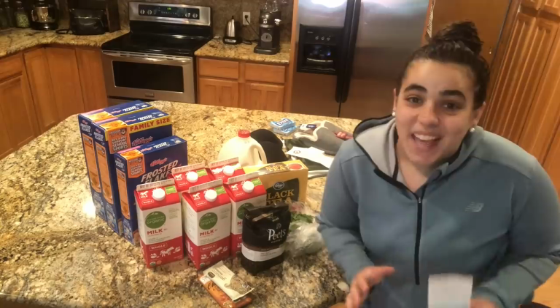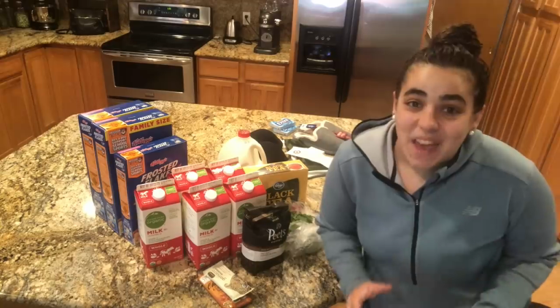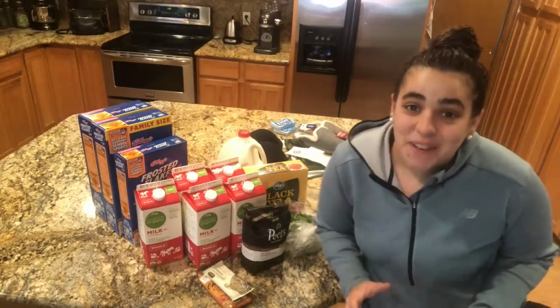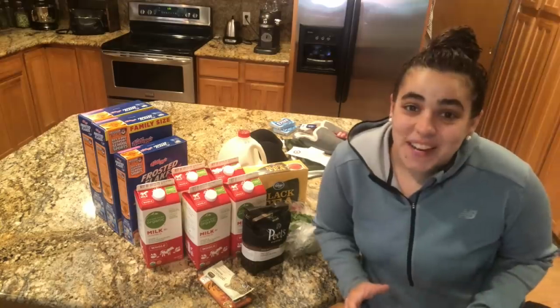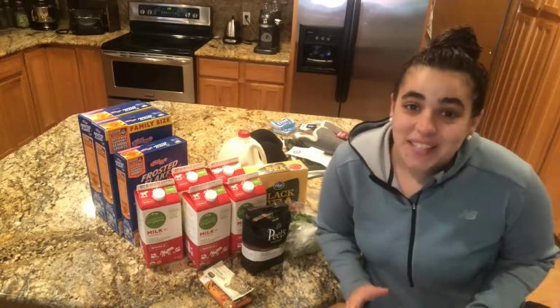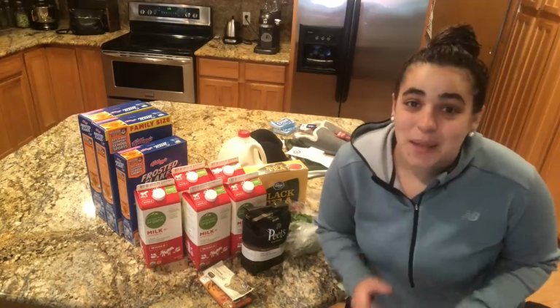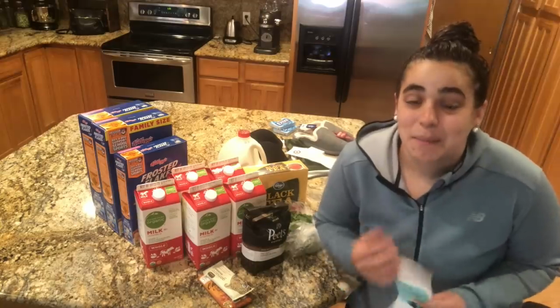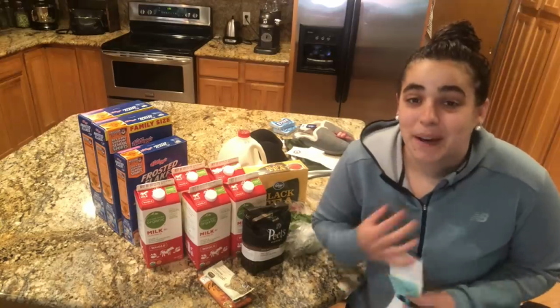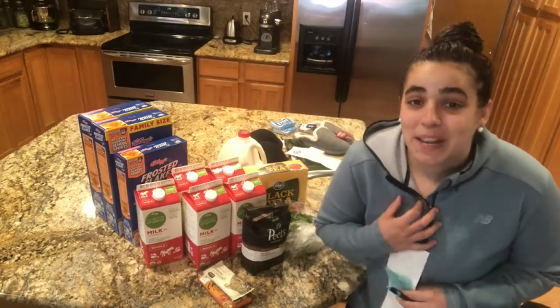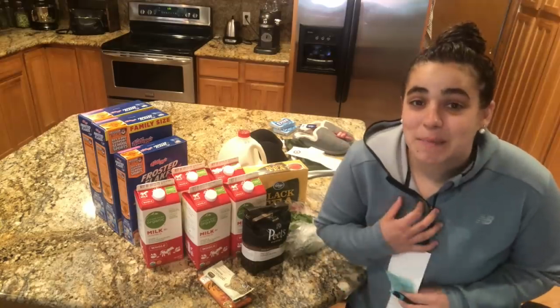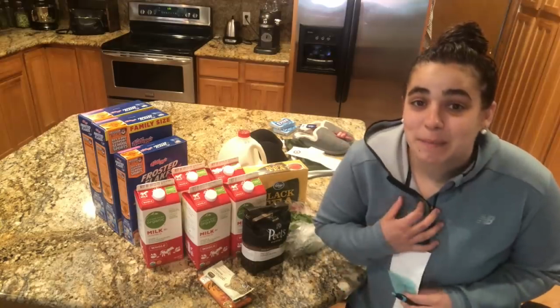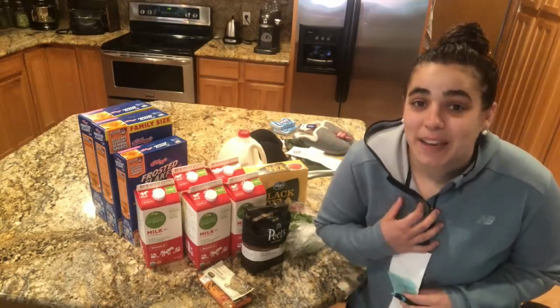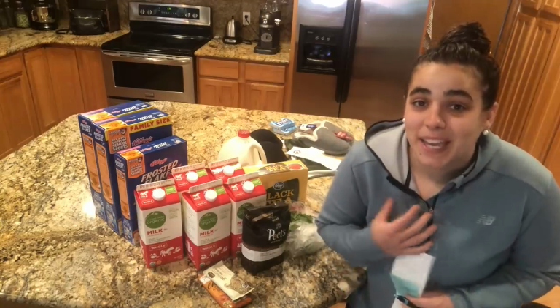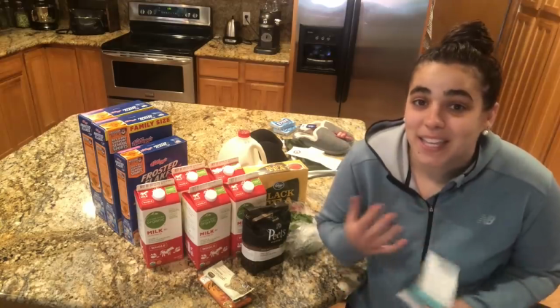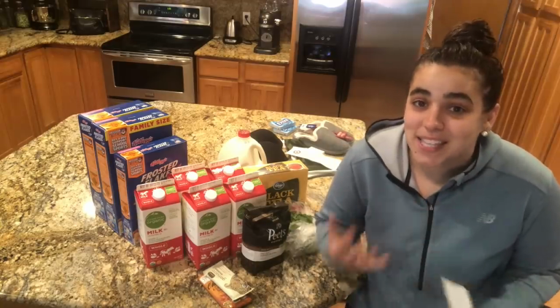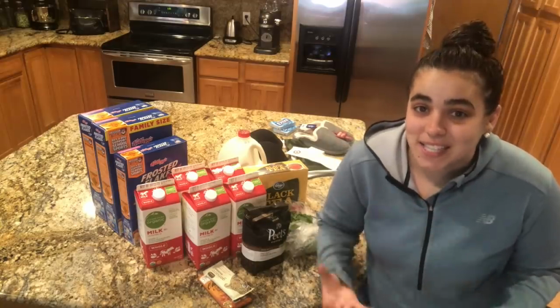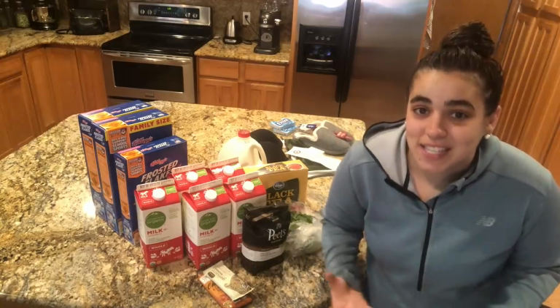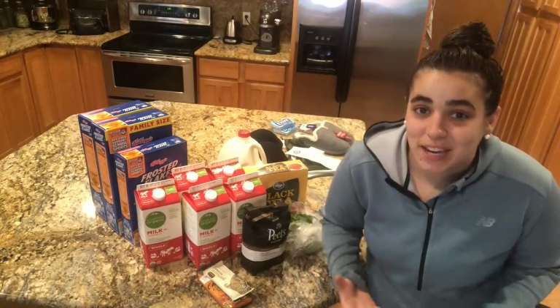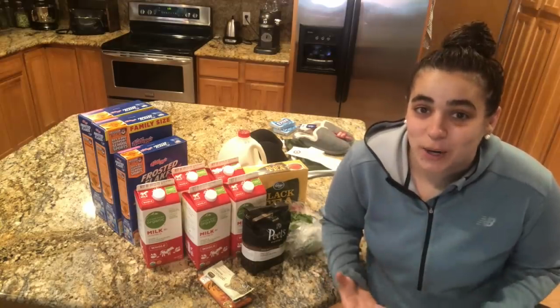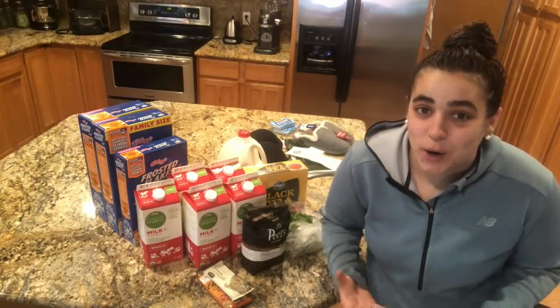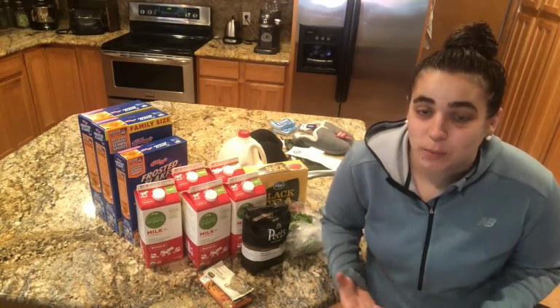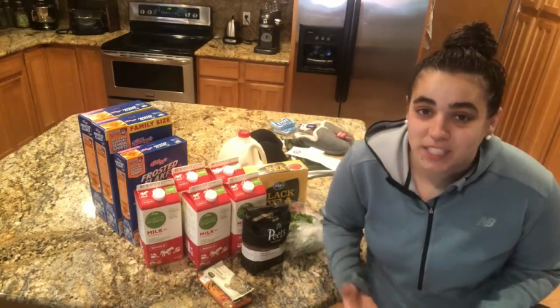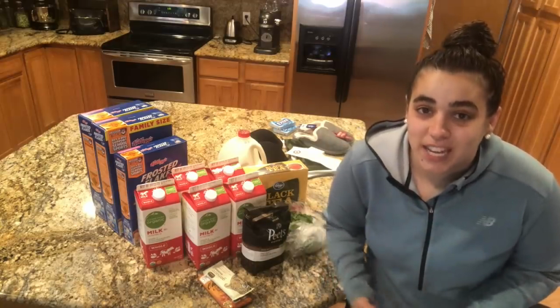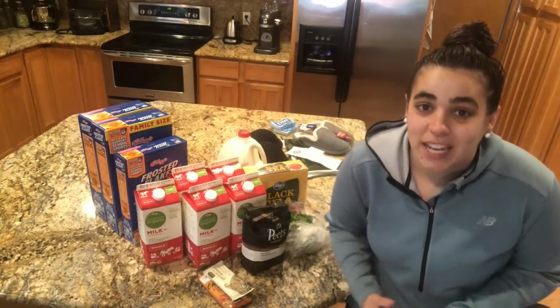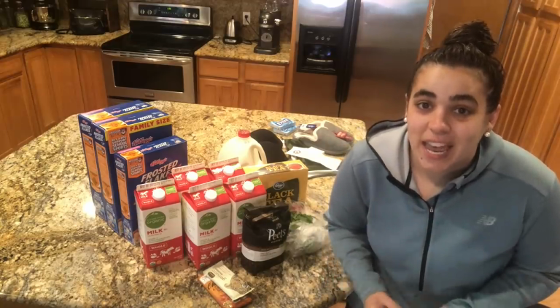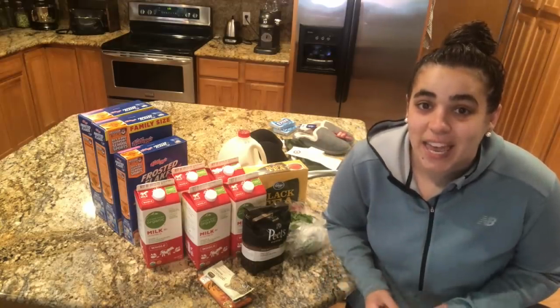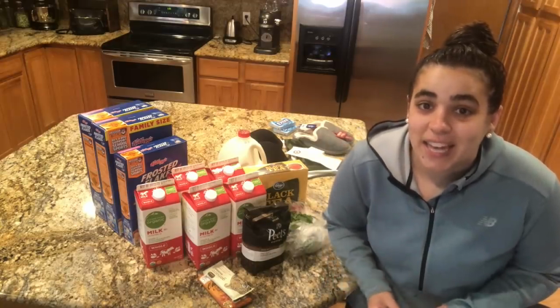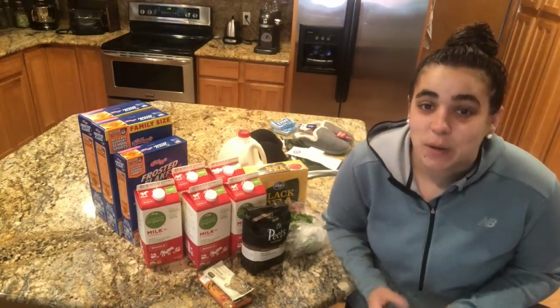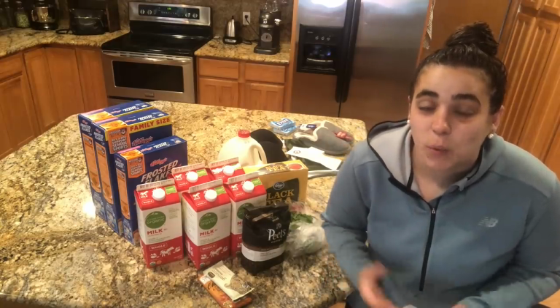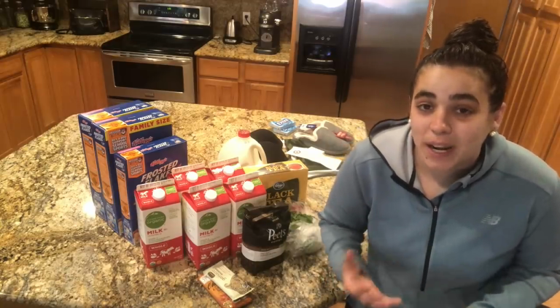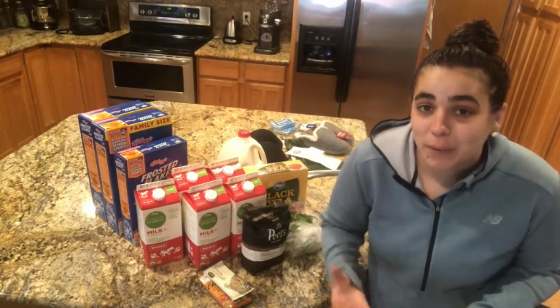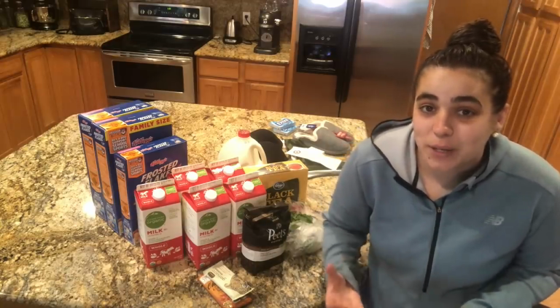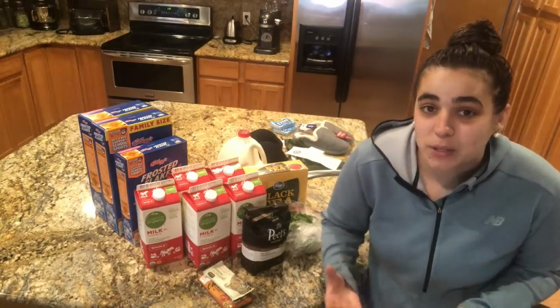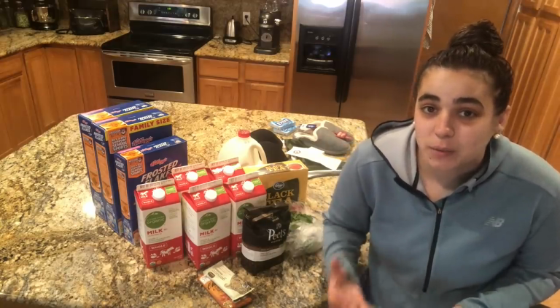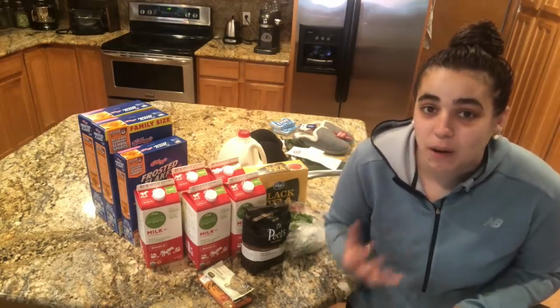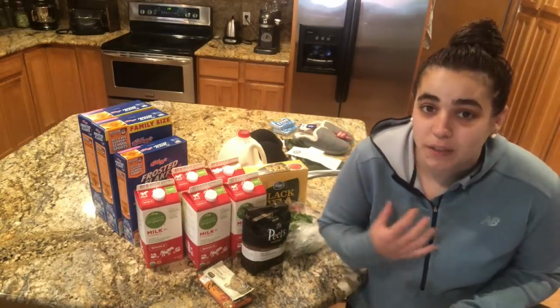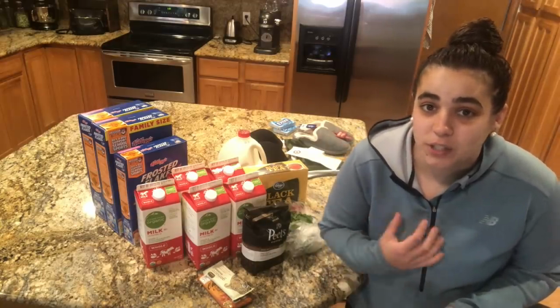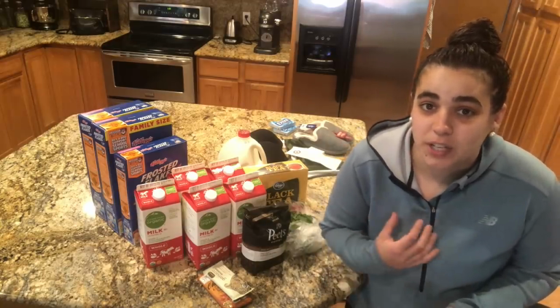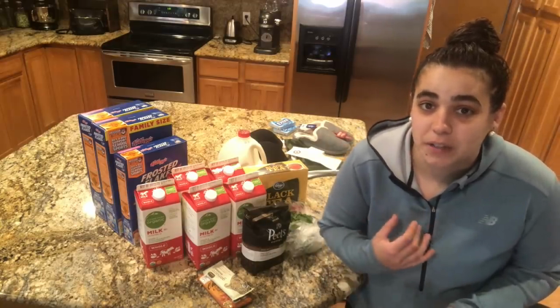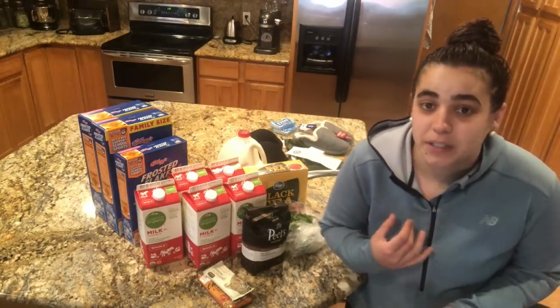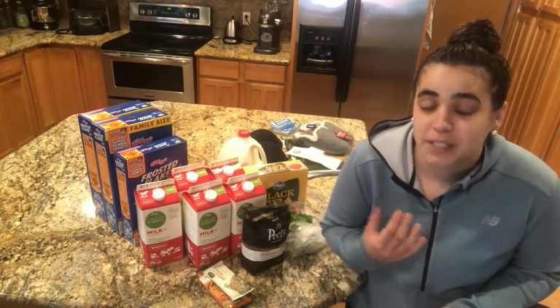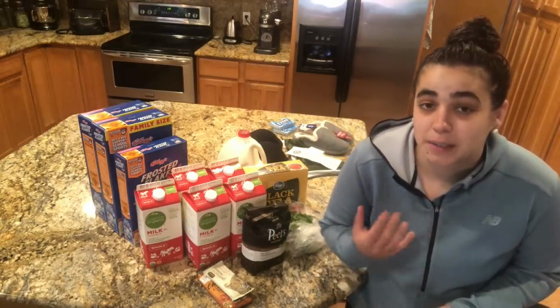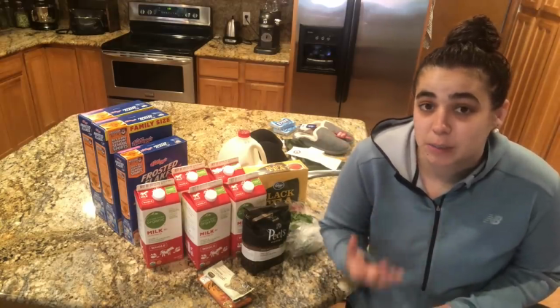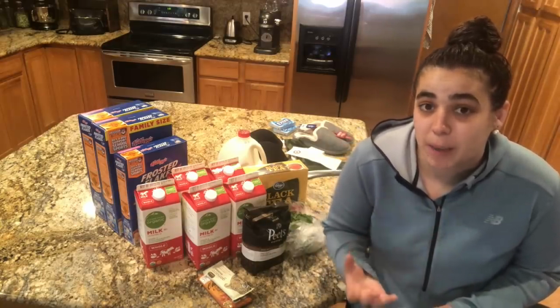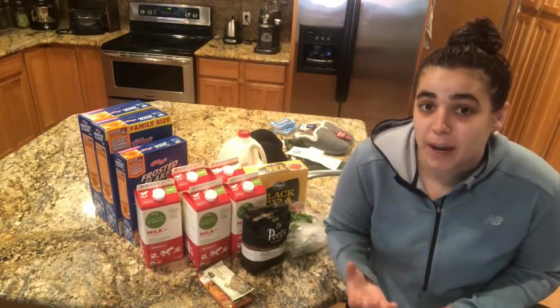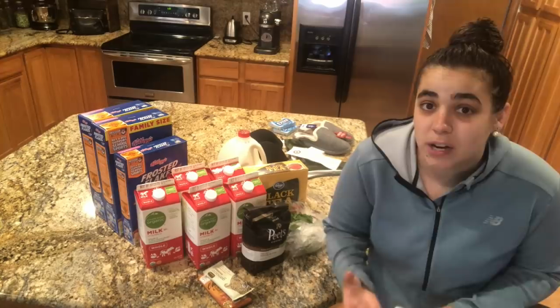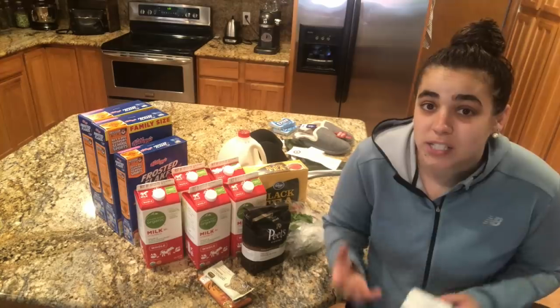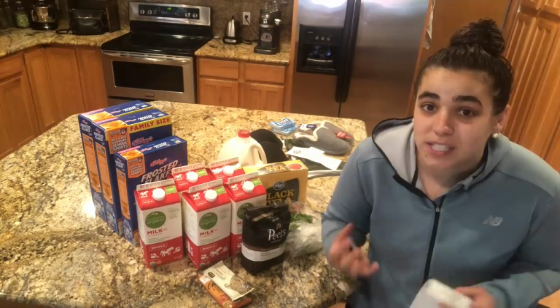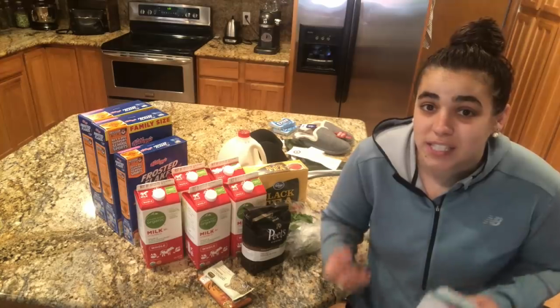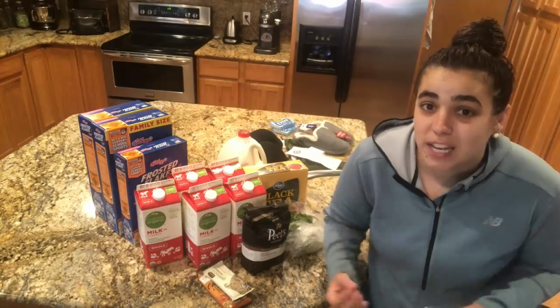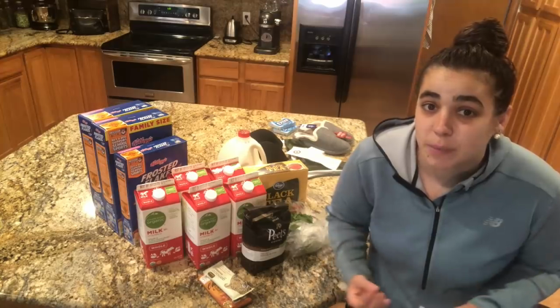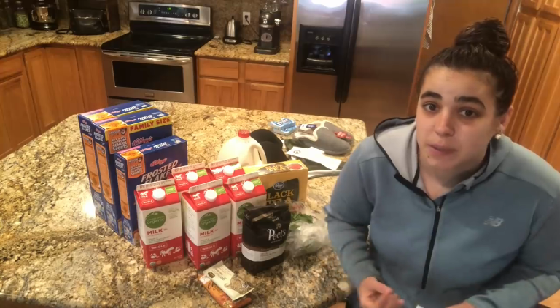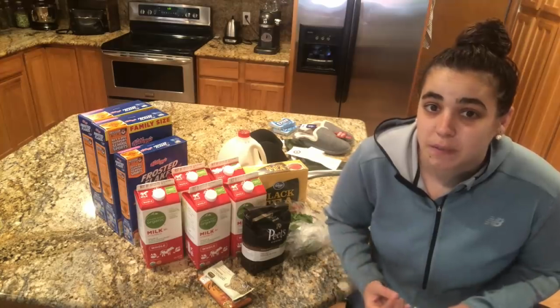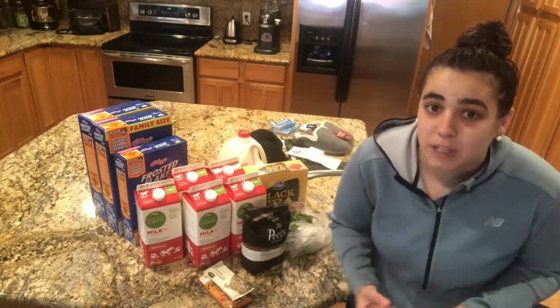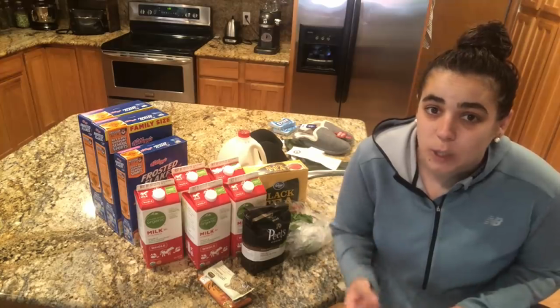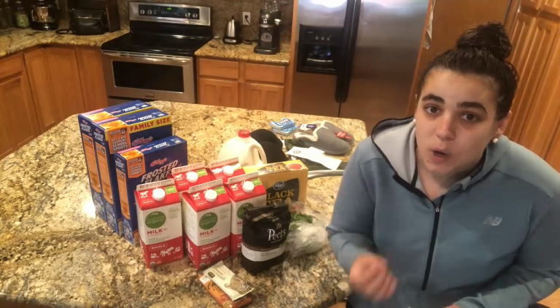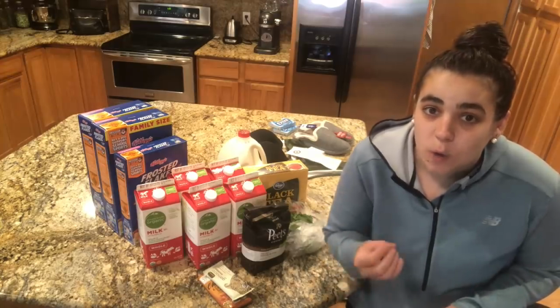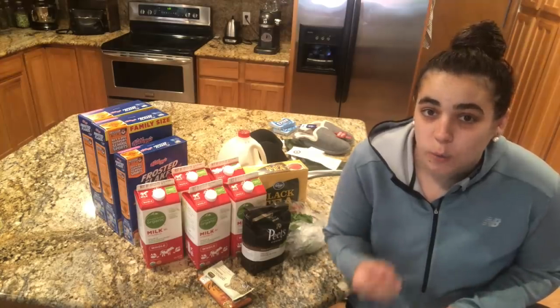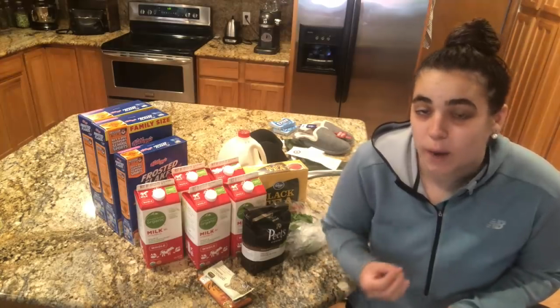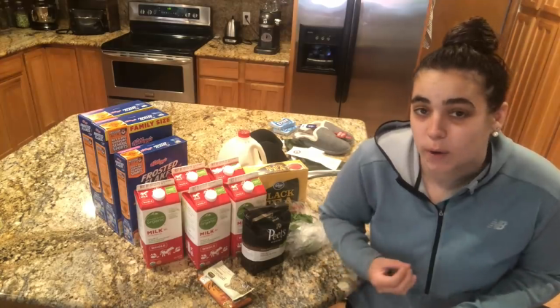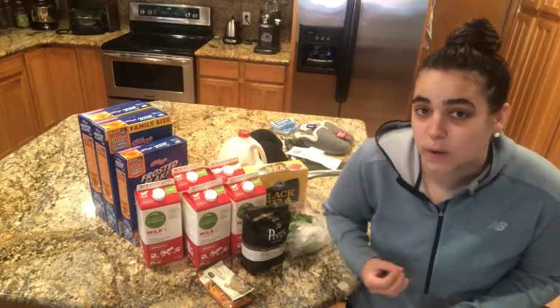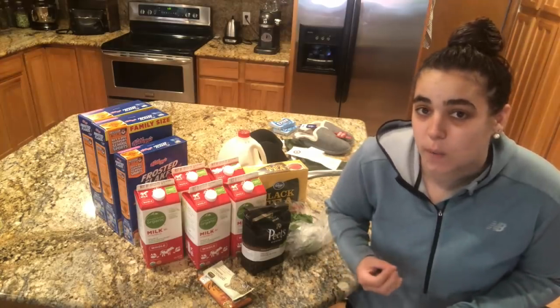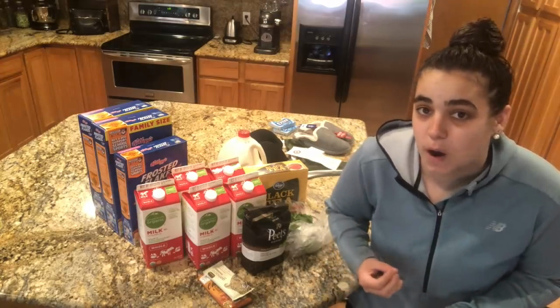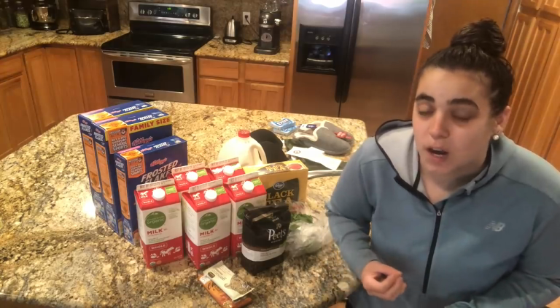Hey friends, my name is Becky, this is Acre Homestead, and what I want to do on this channel is to inspire sustainable living right where you are.